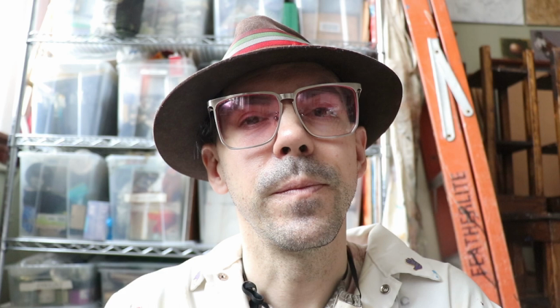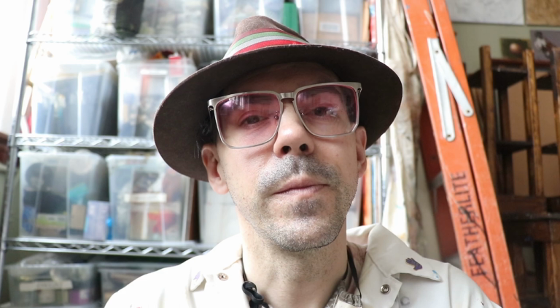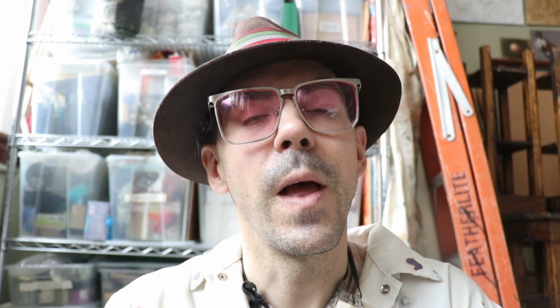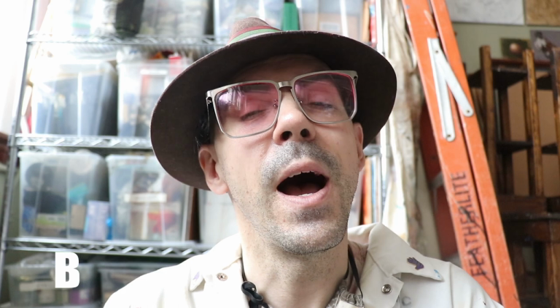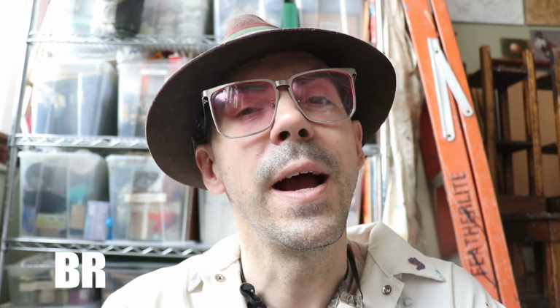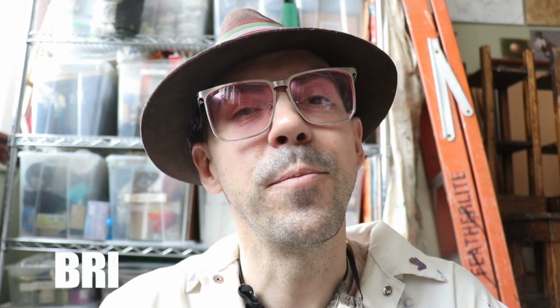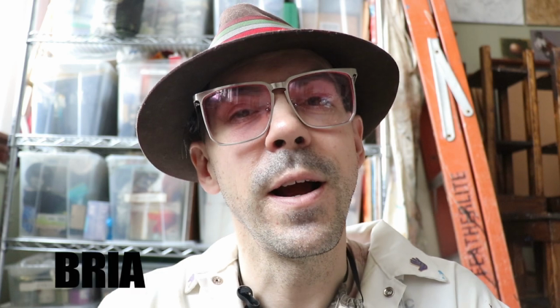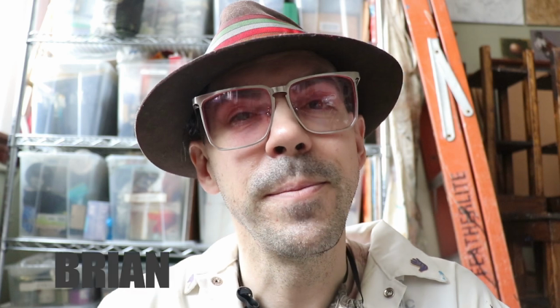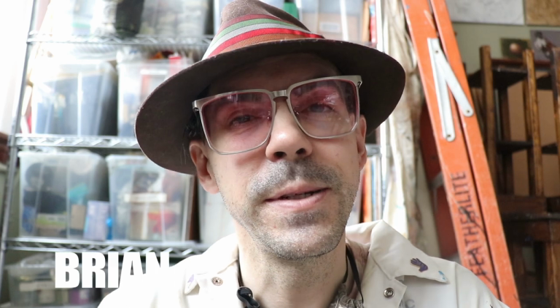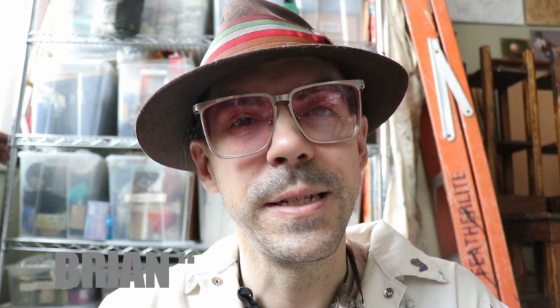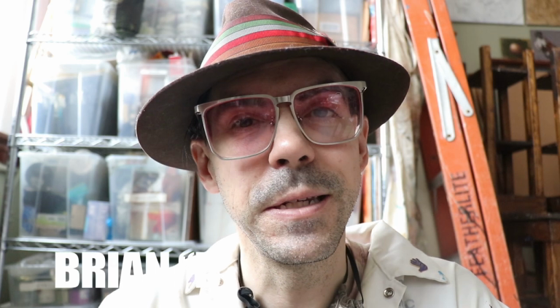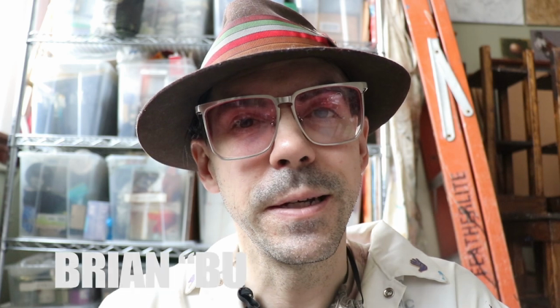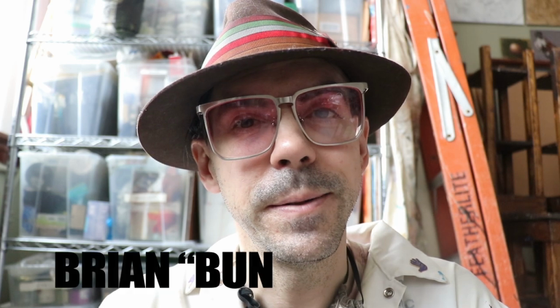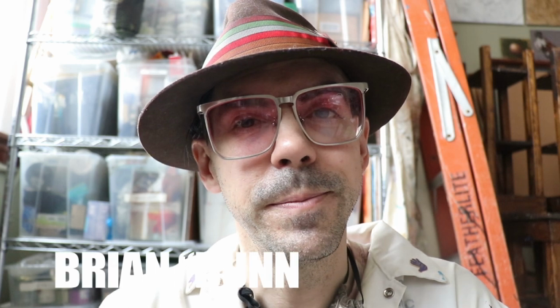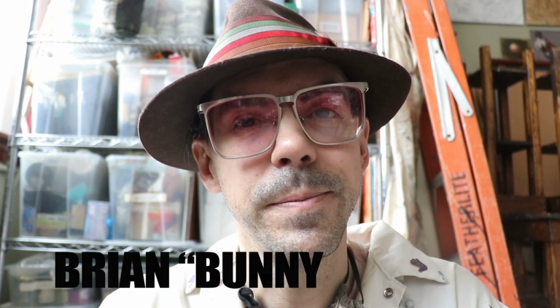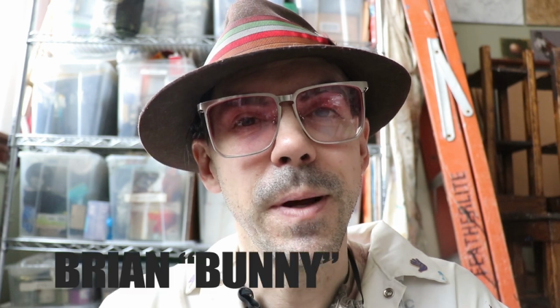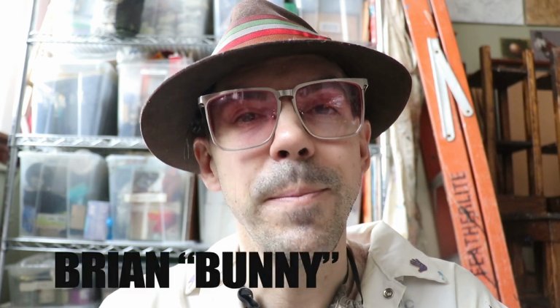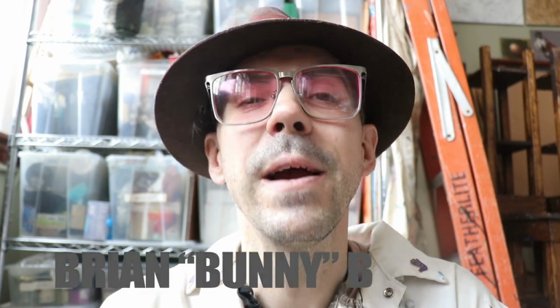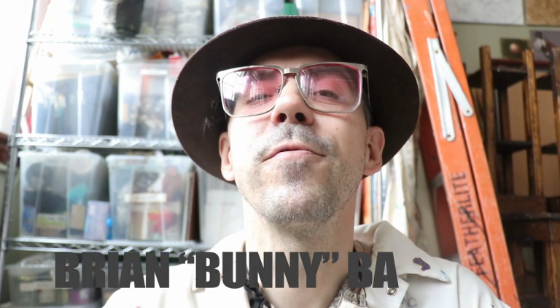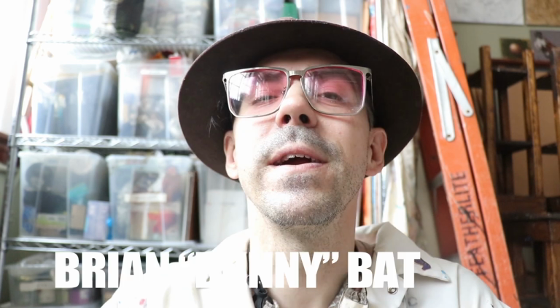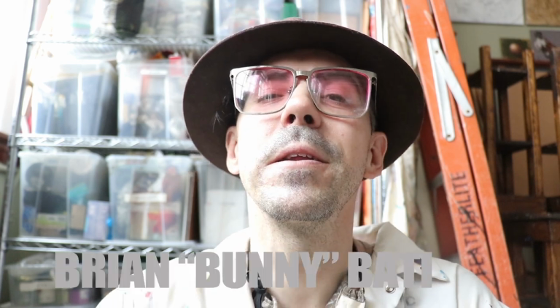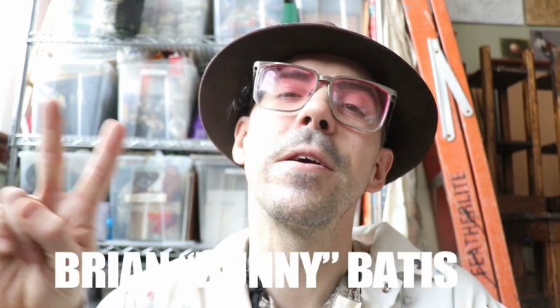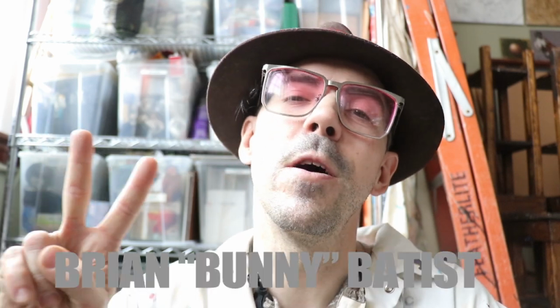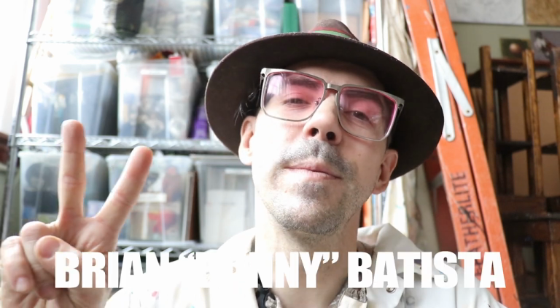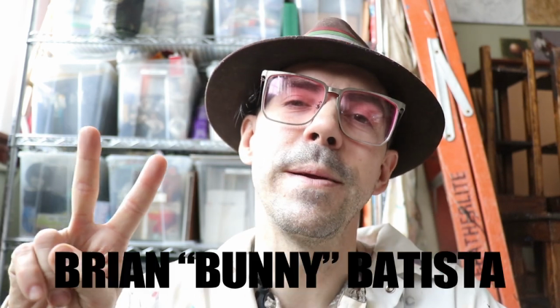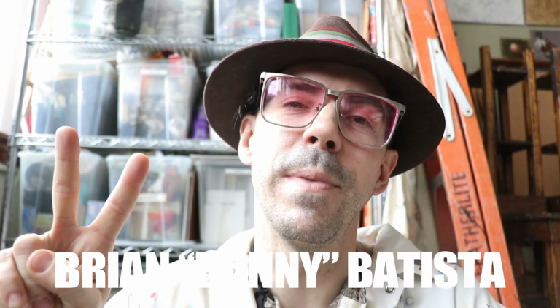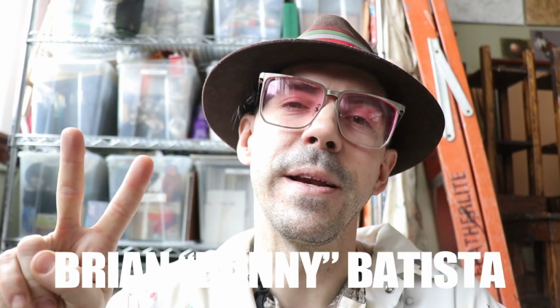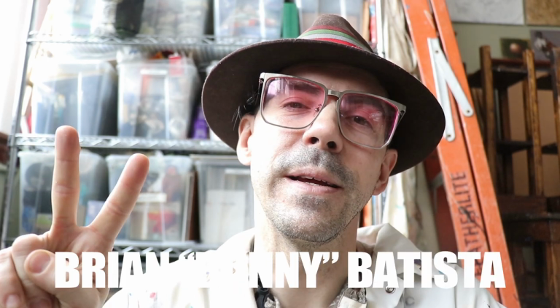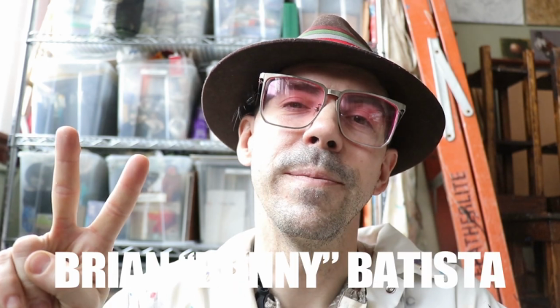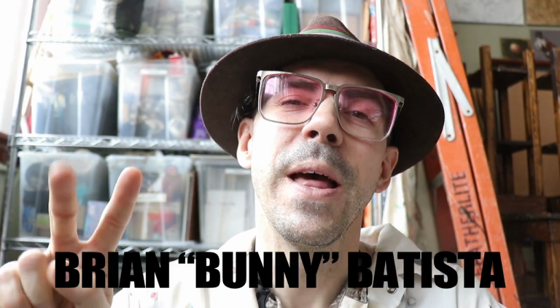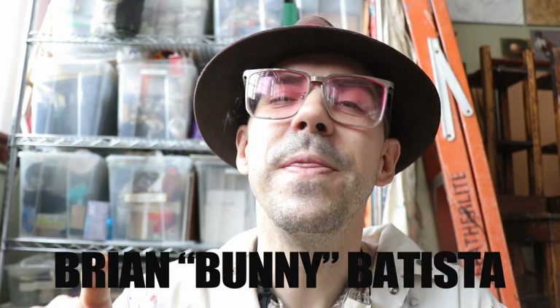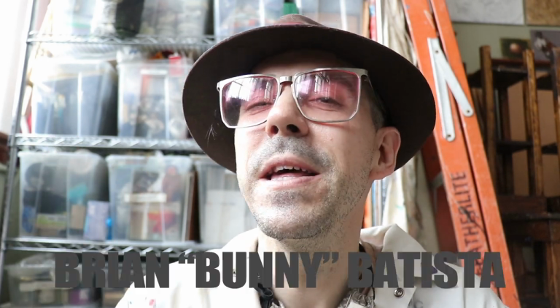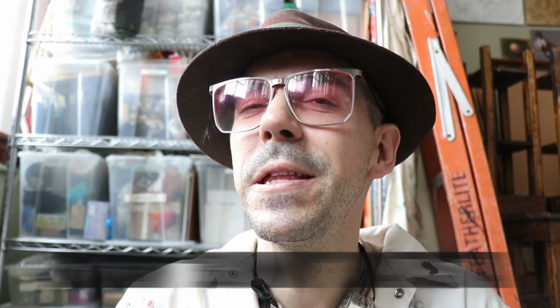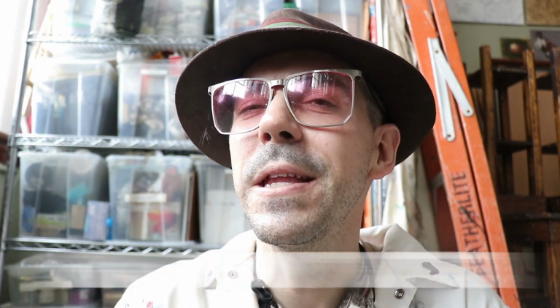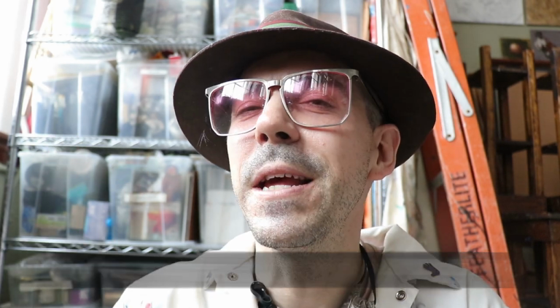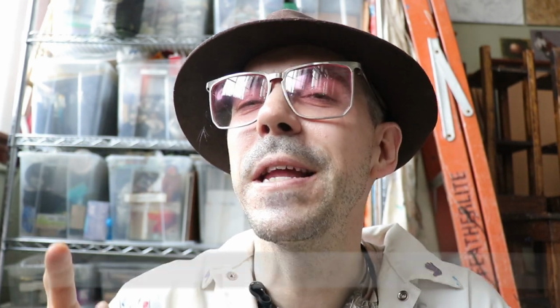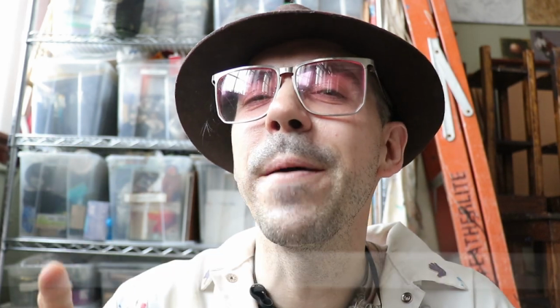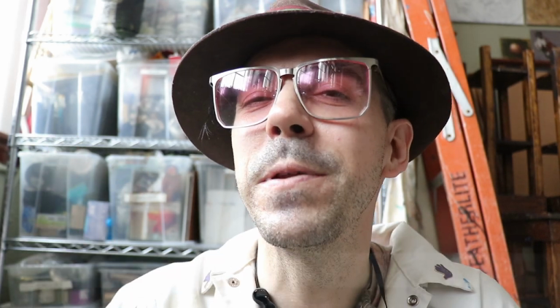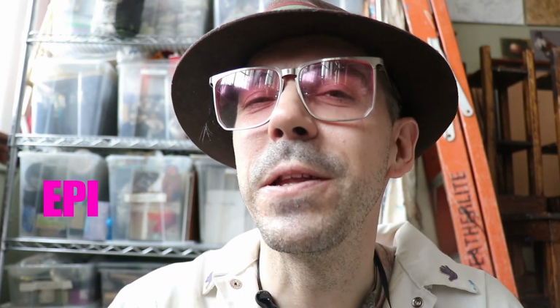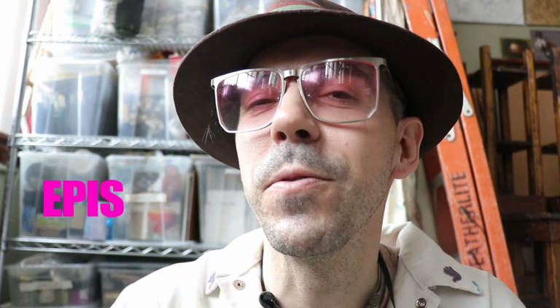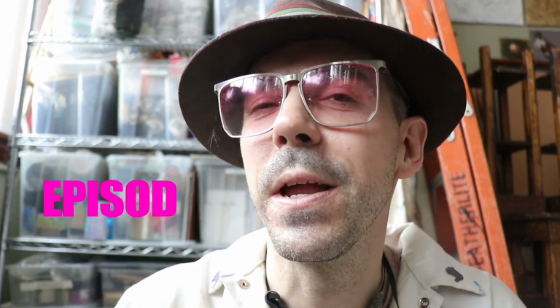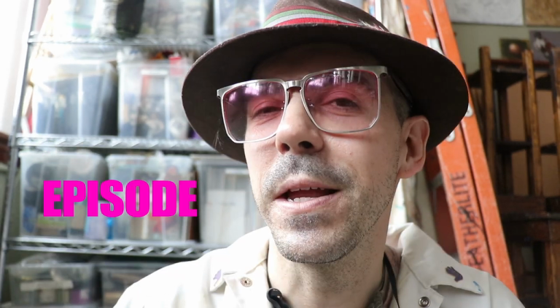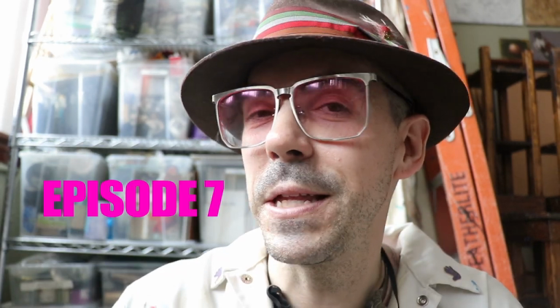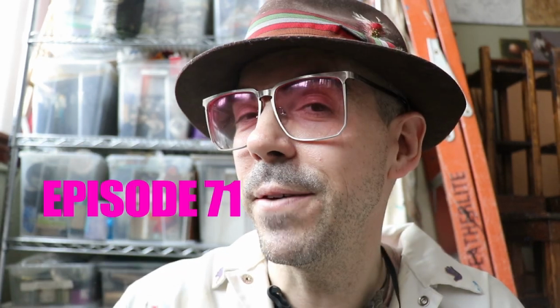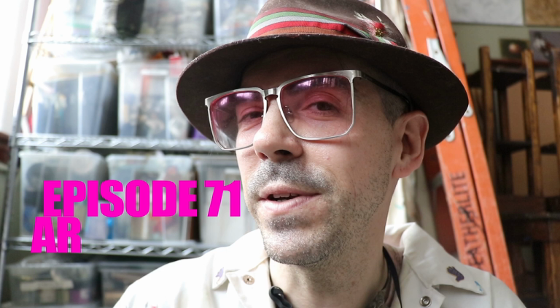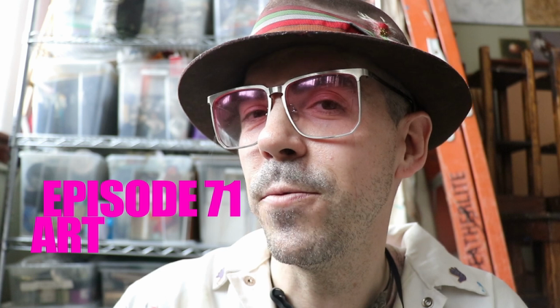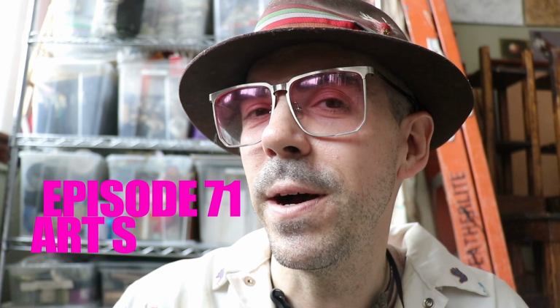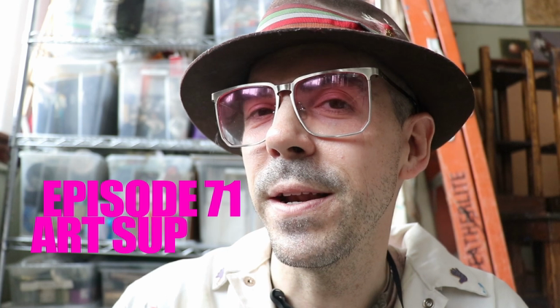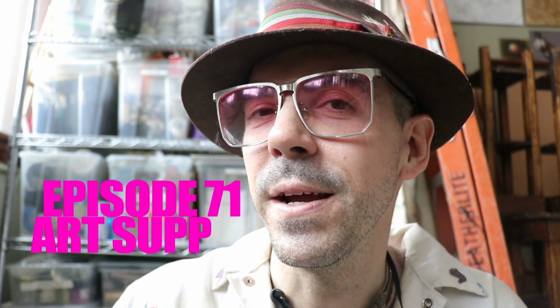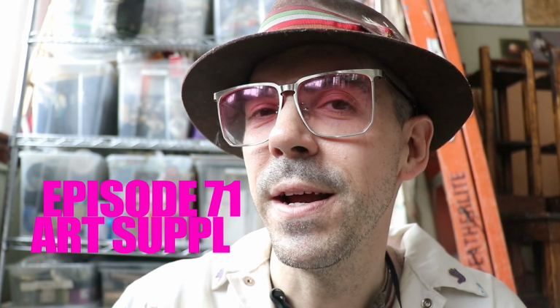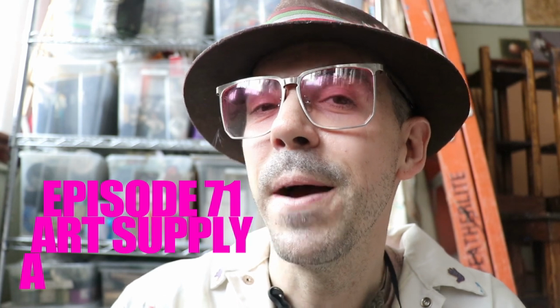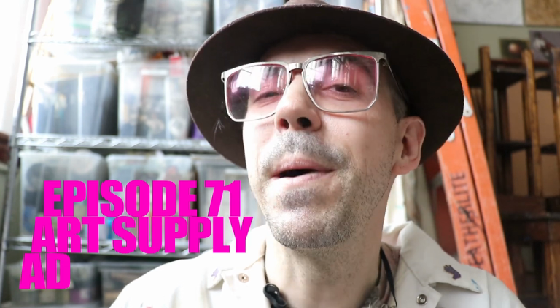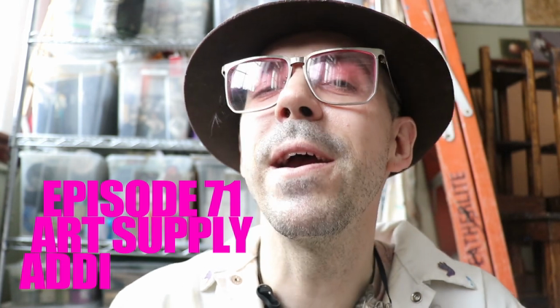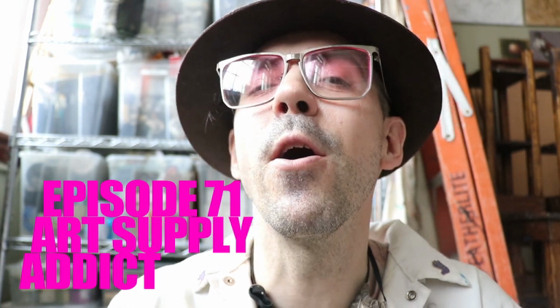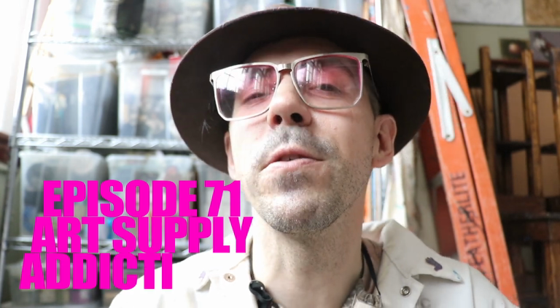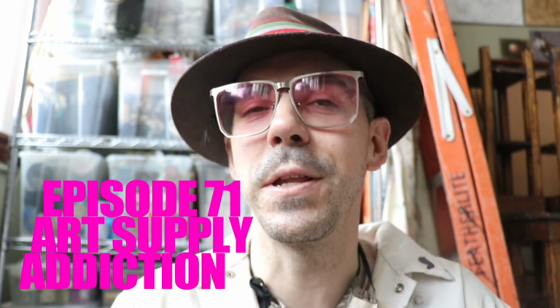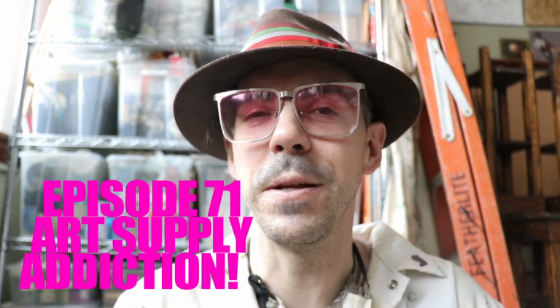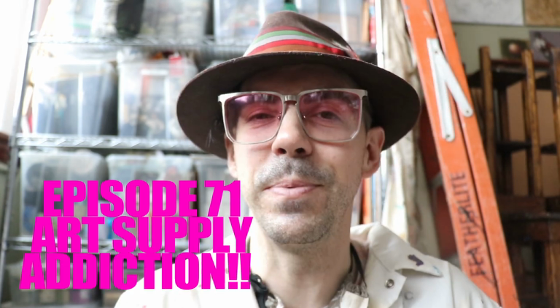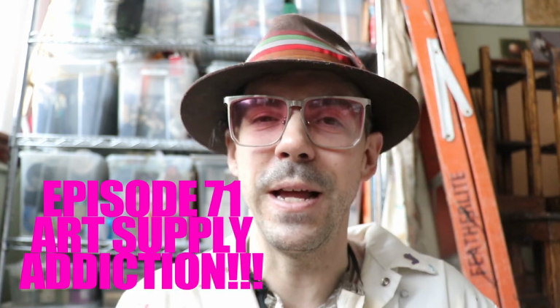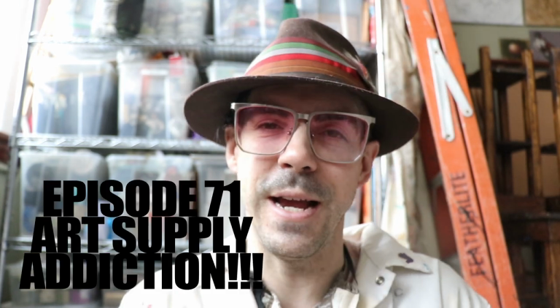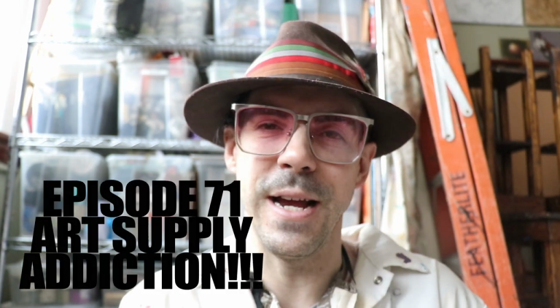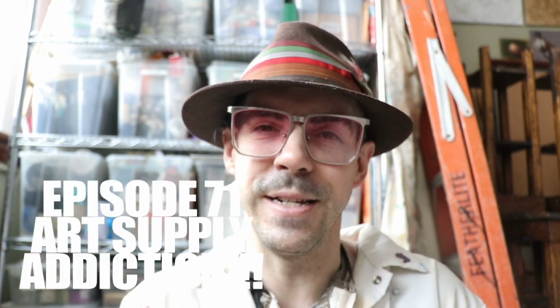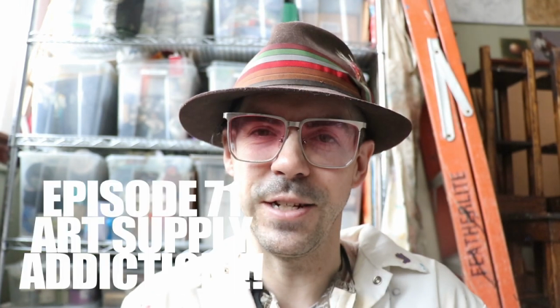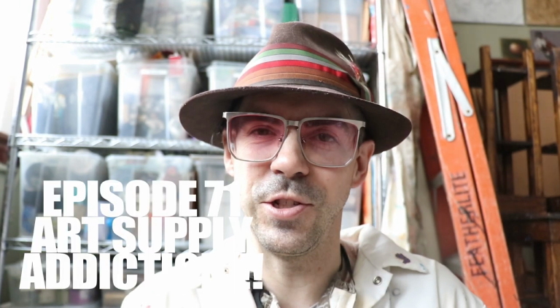I'm Brian Batista. My friends call me Bunny. This is episode 71: my art supply addiction.